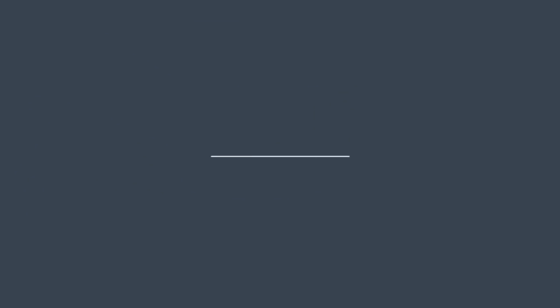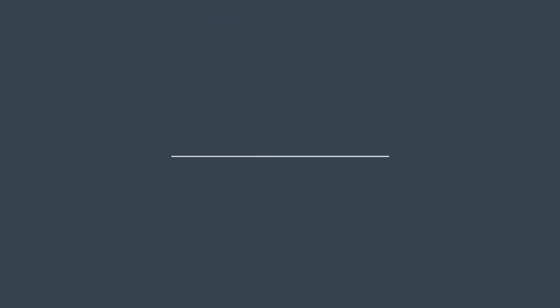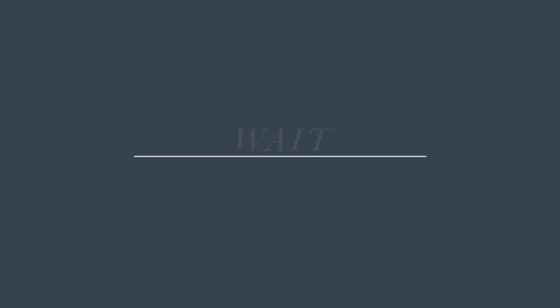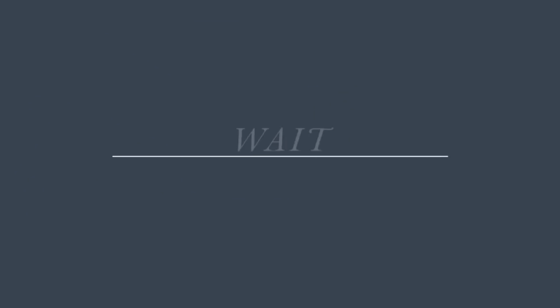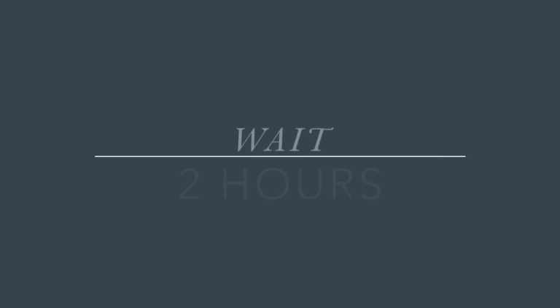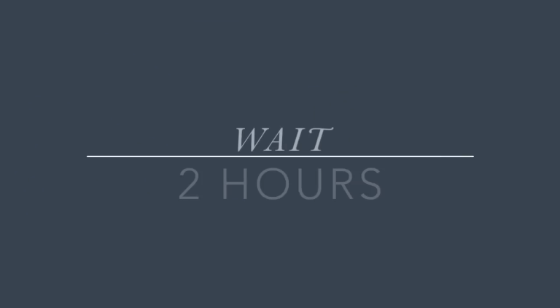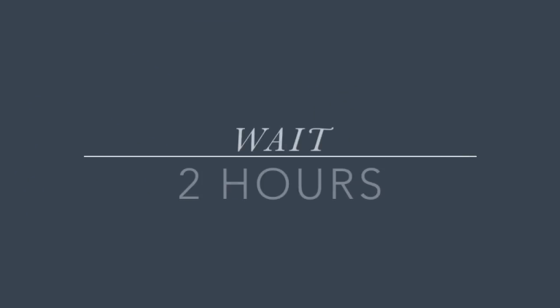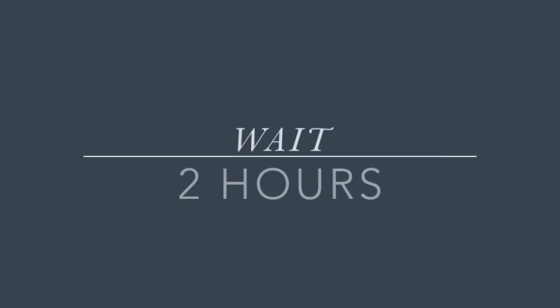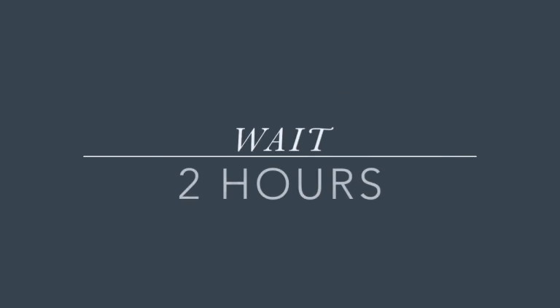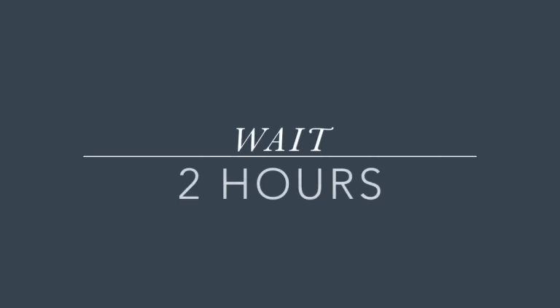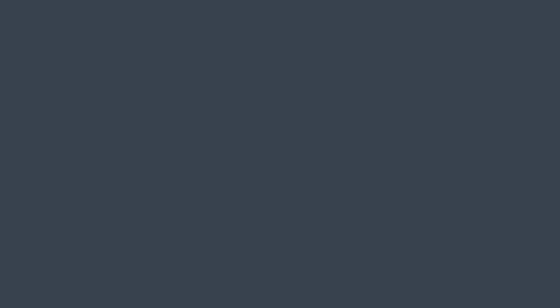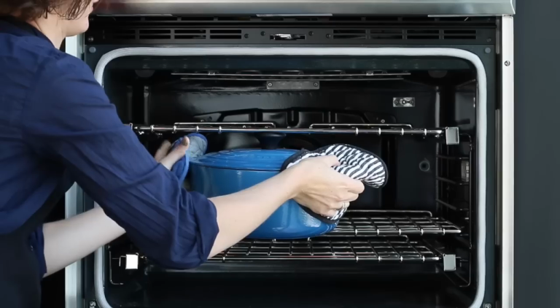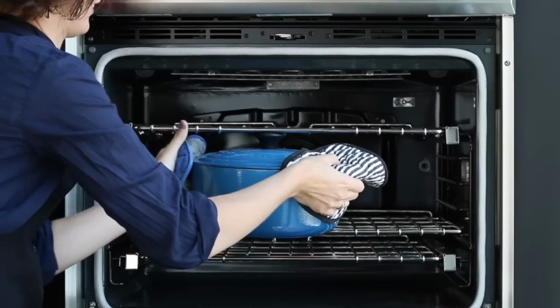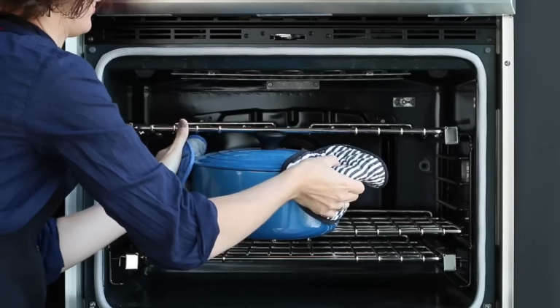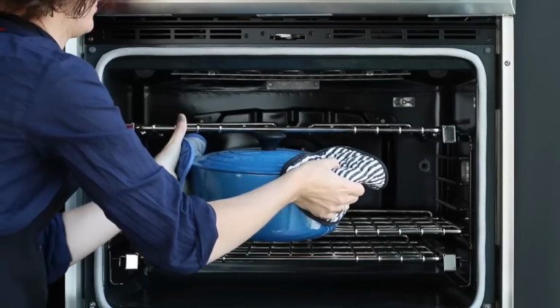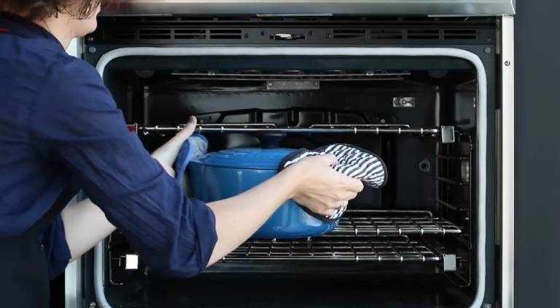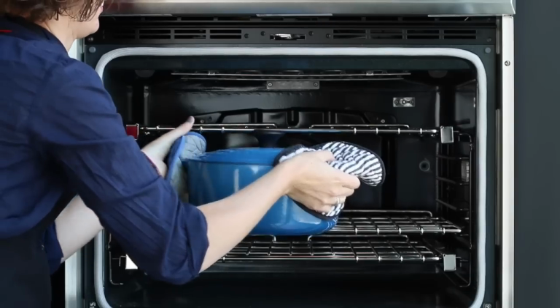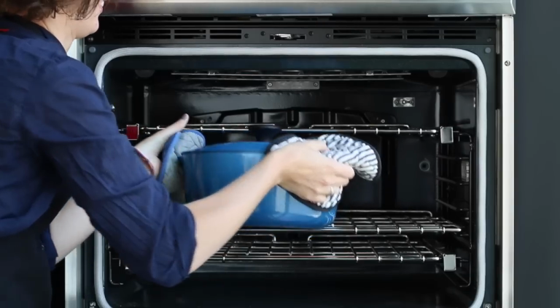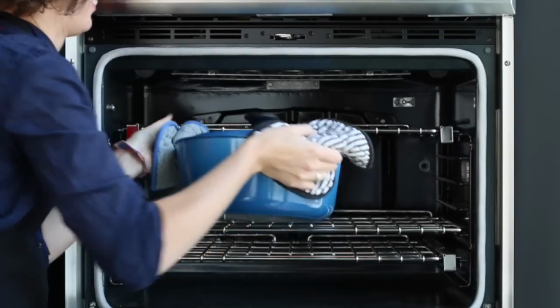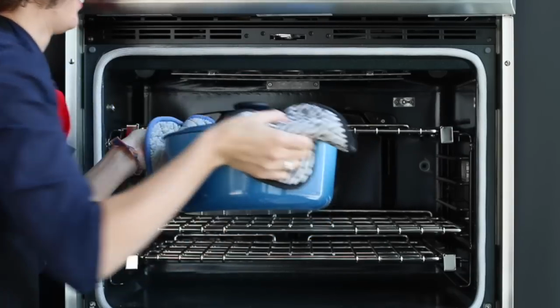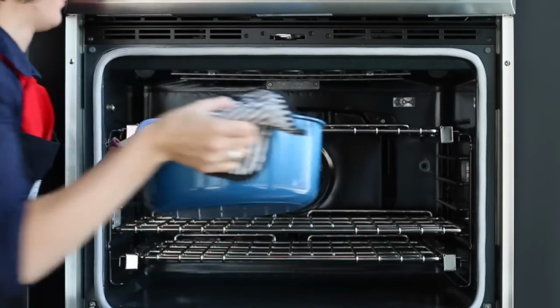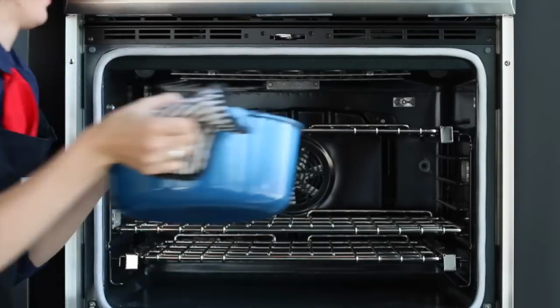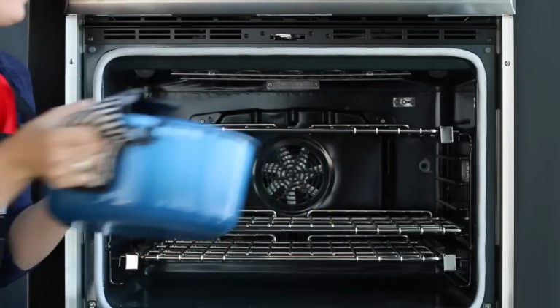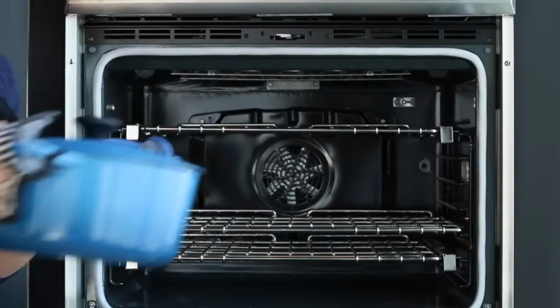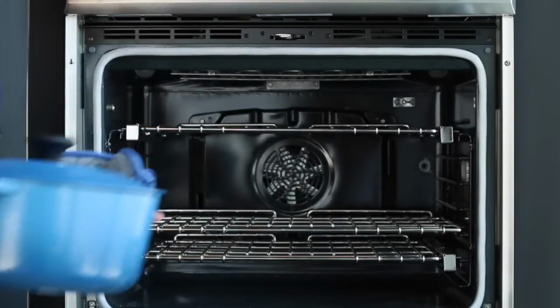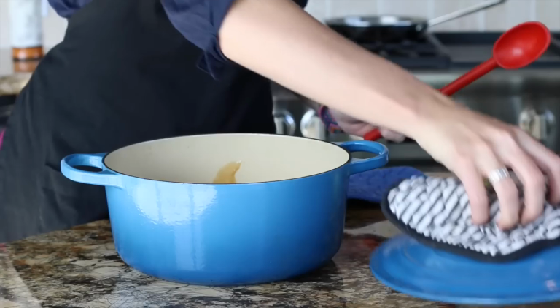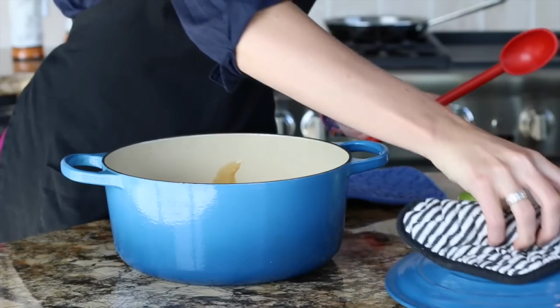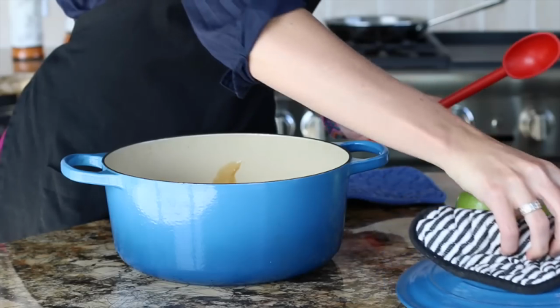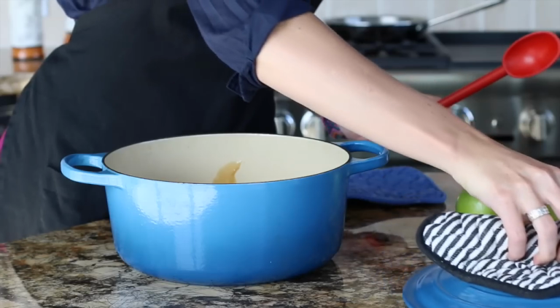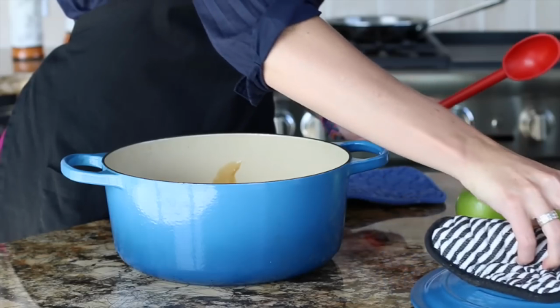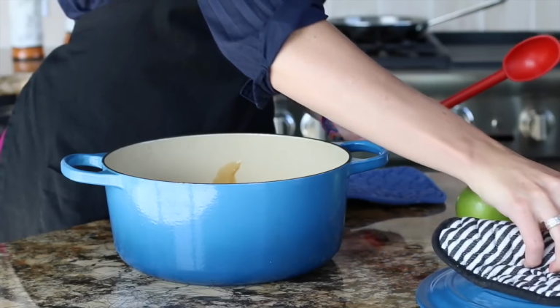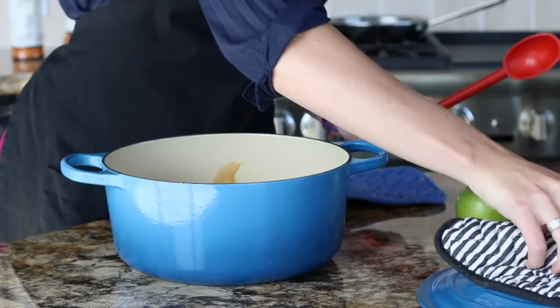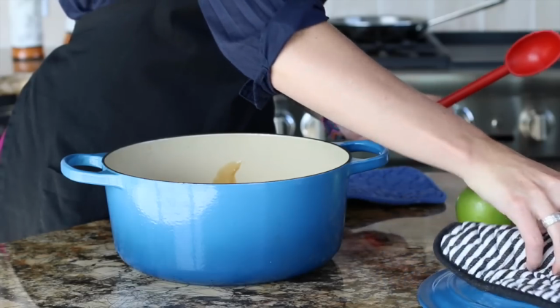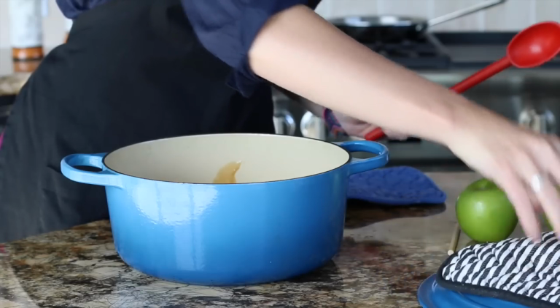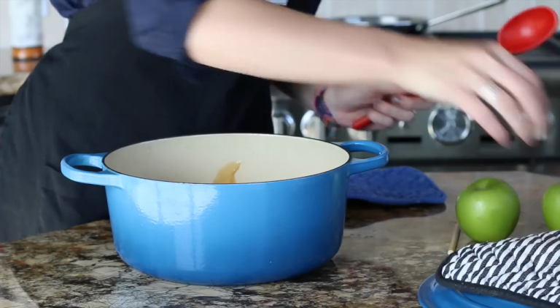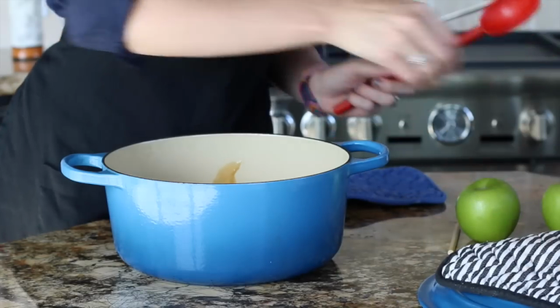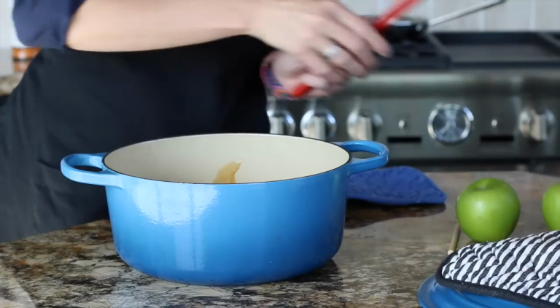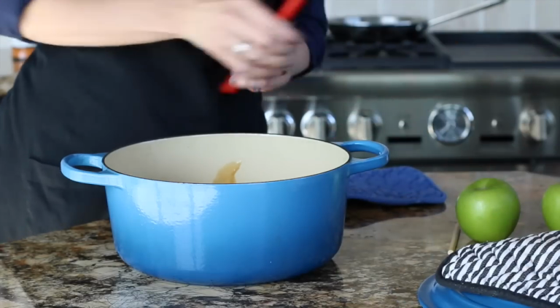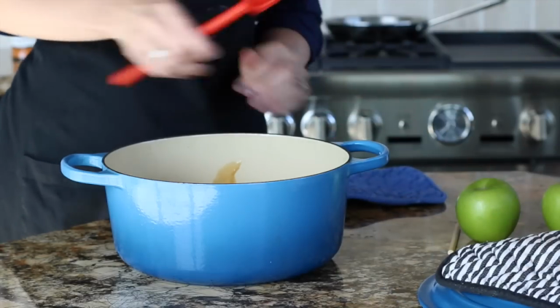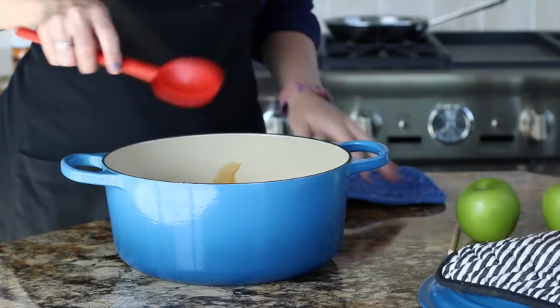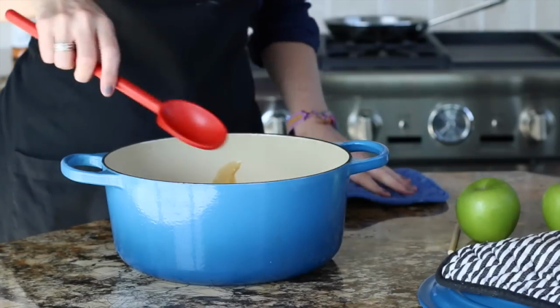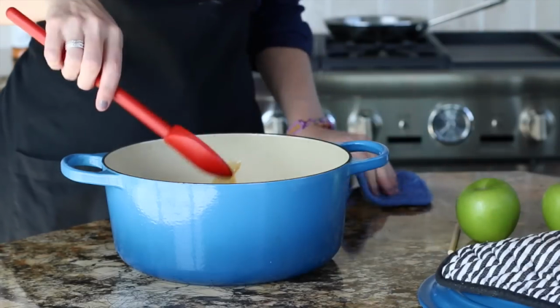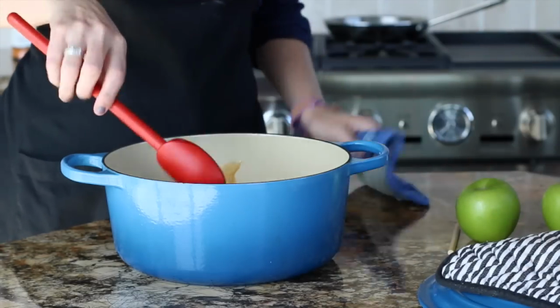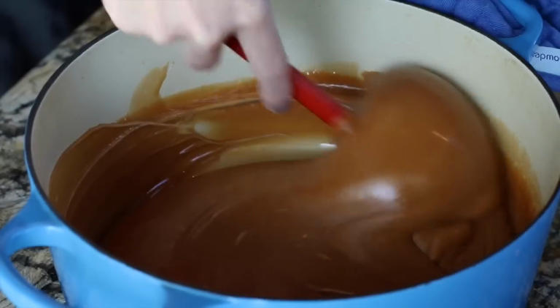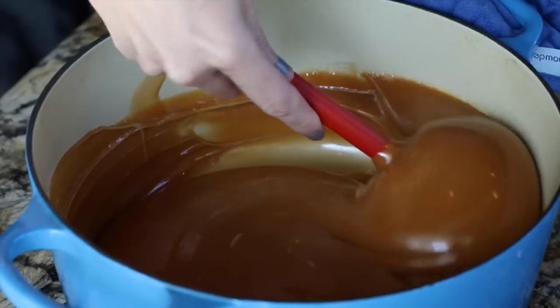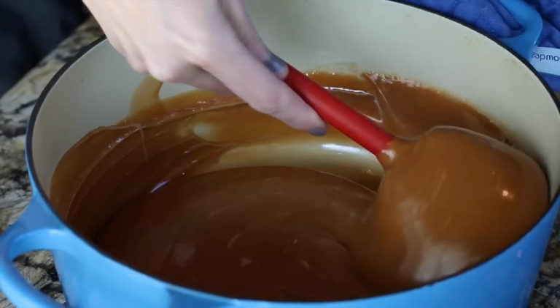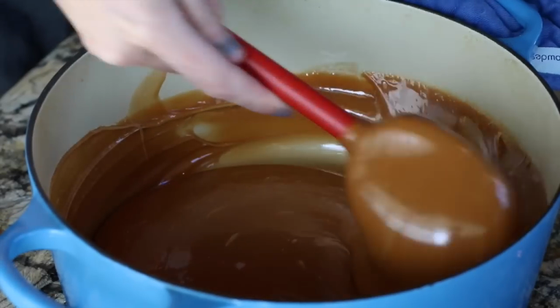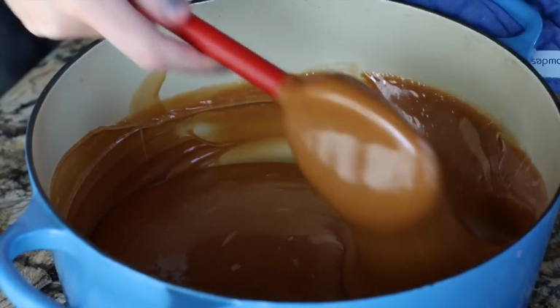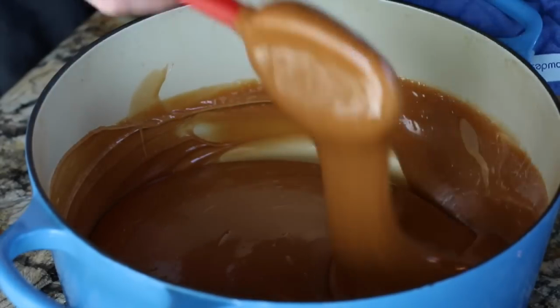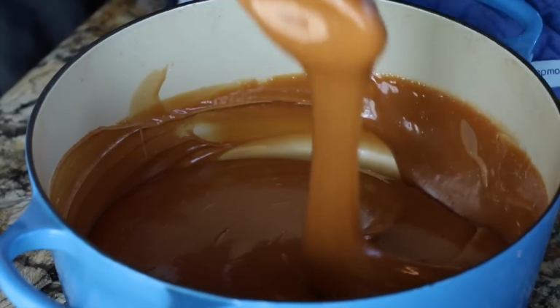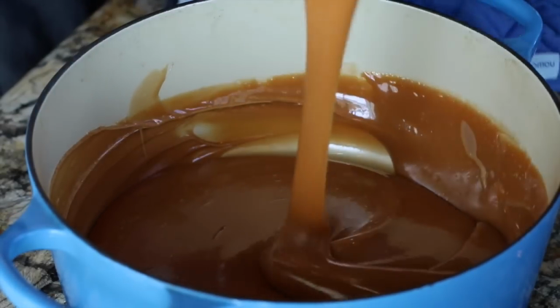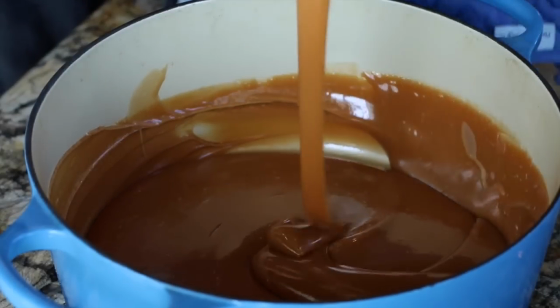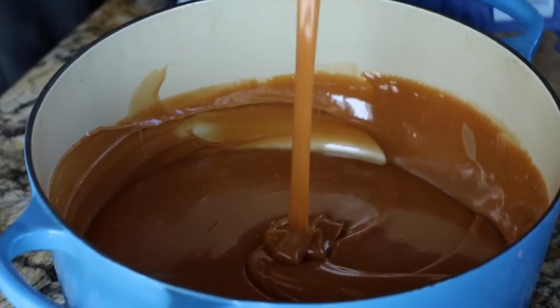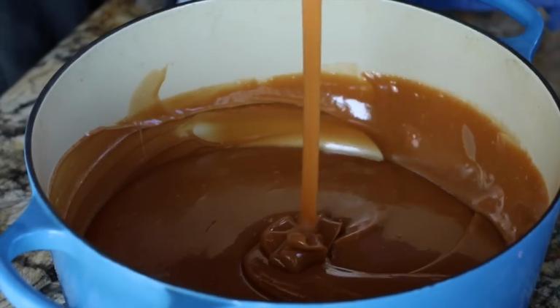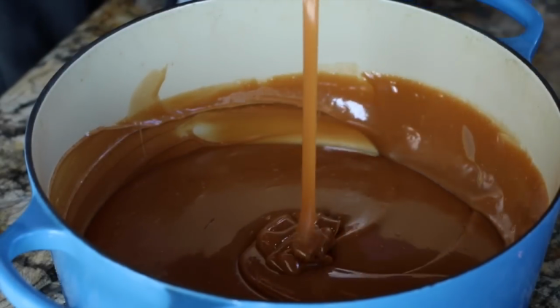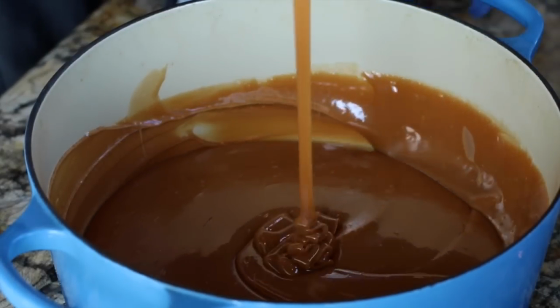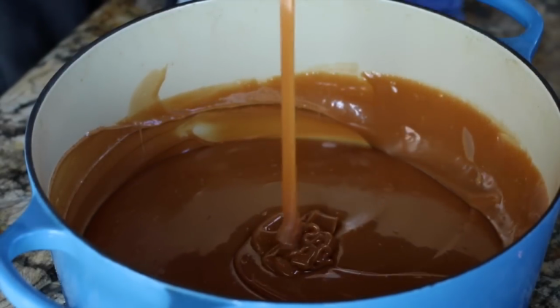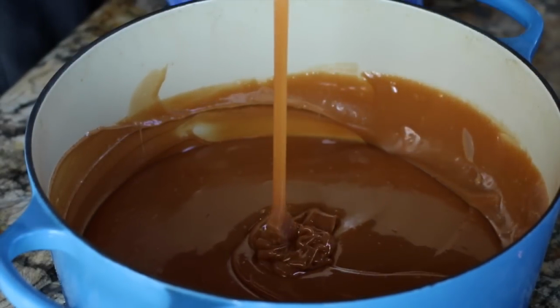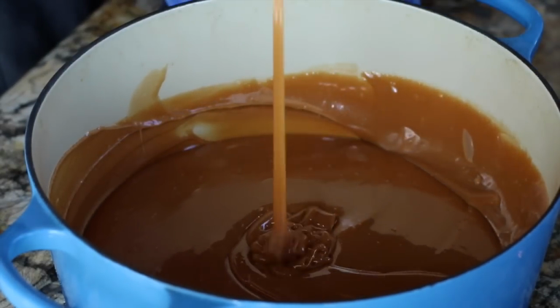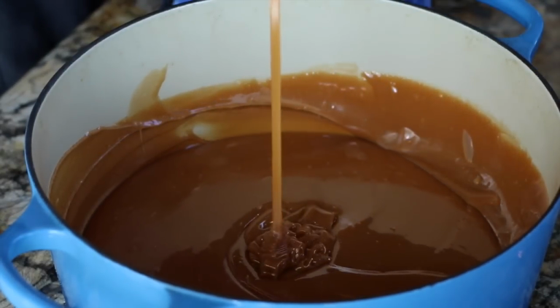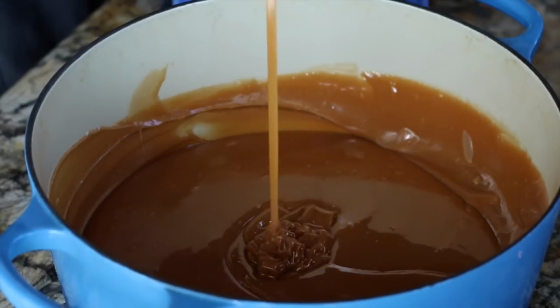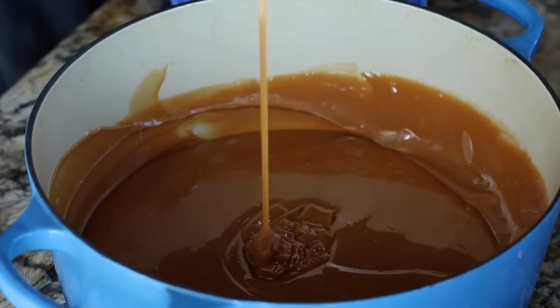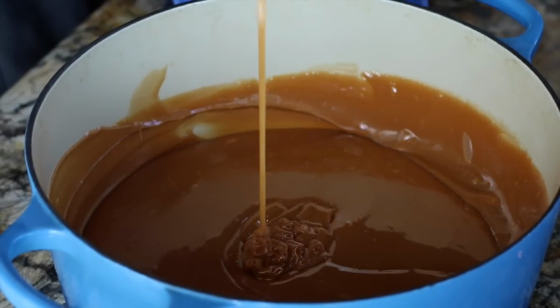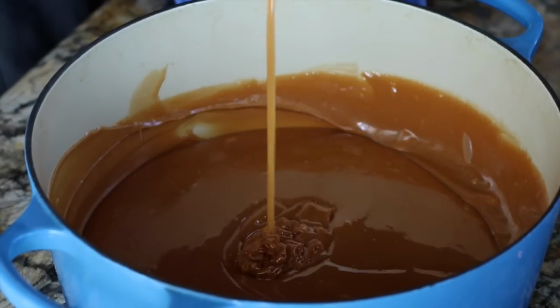After two hours, take the caramel out and stir. You'll notice a perfect consistency of running caramel coming off your spoon when you've lifted it above the pot.